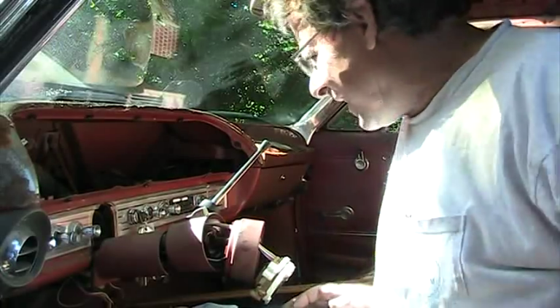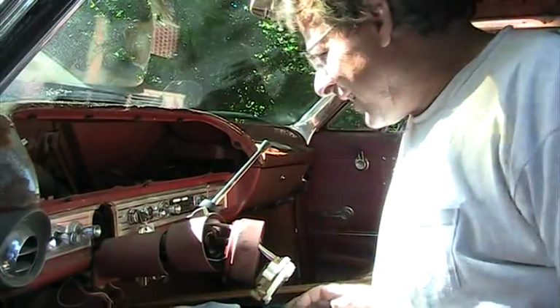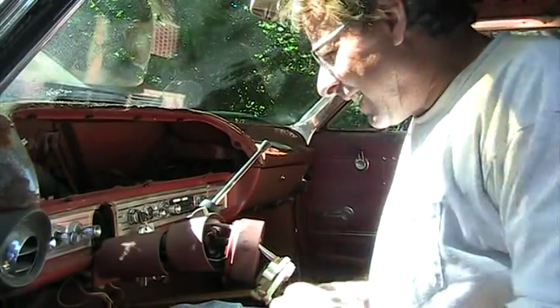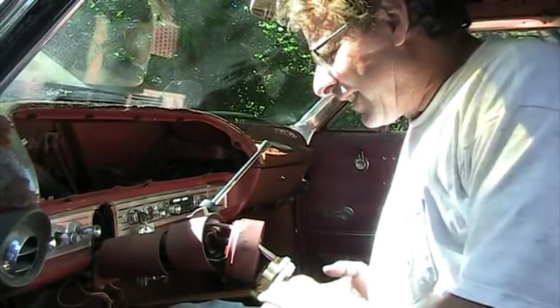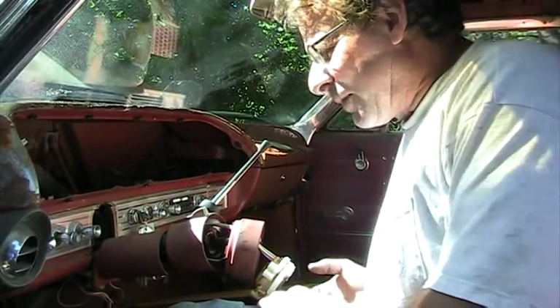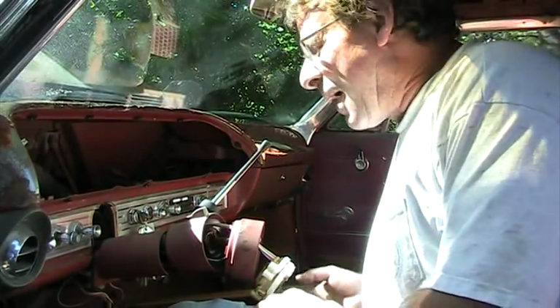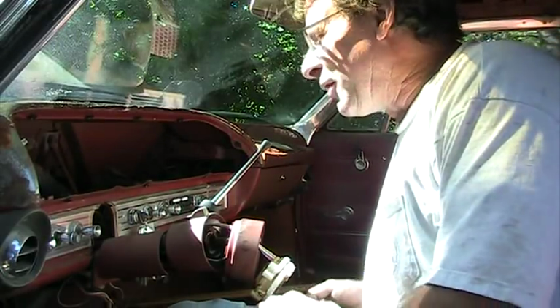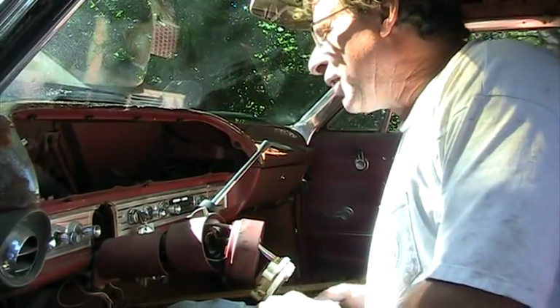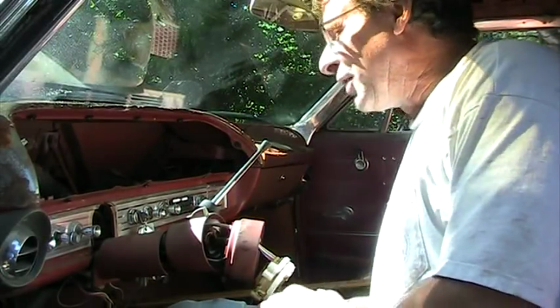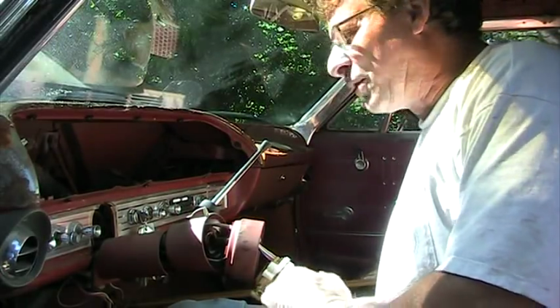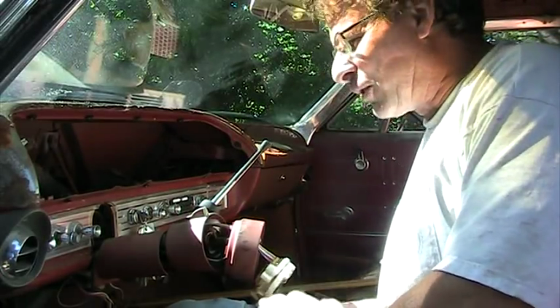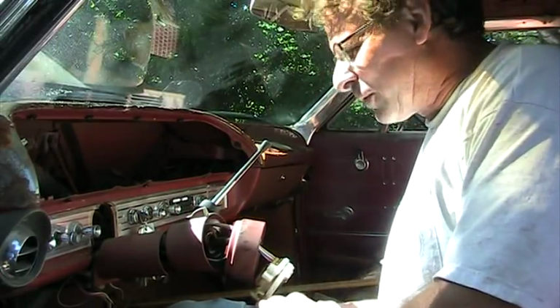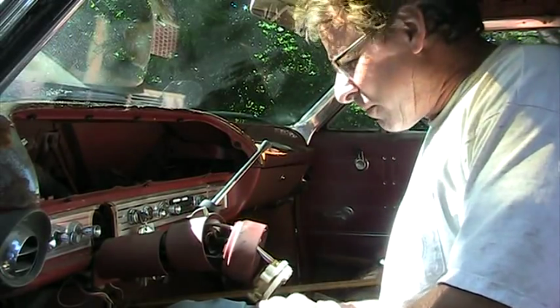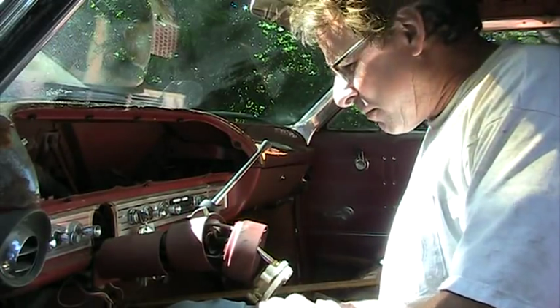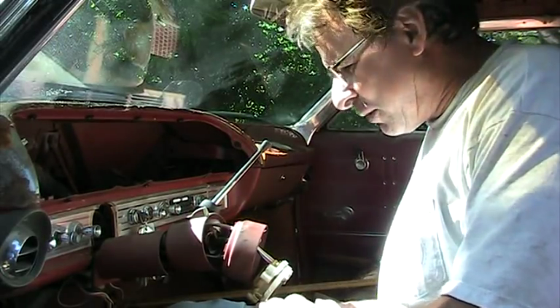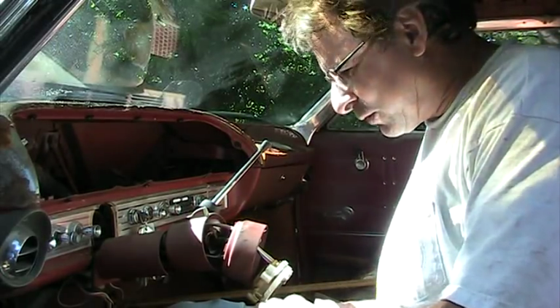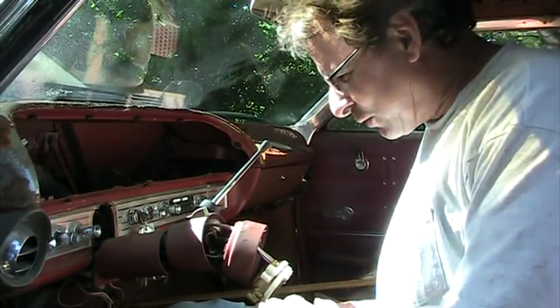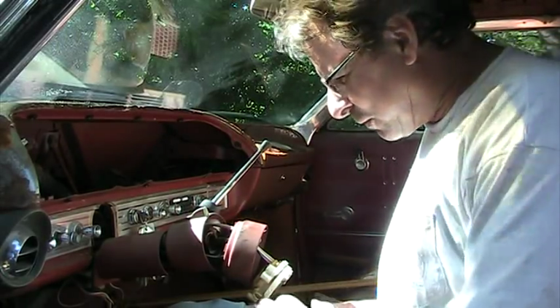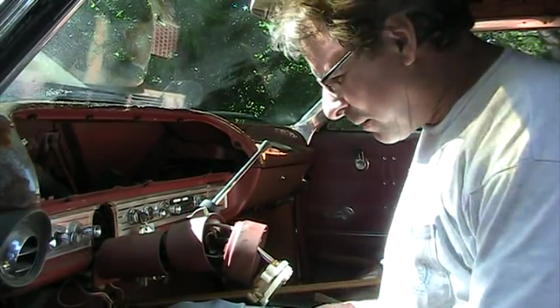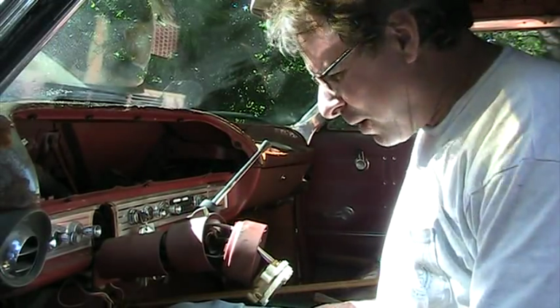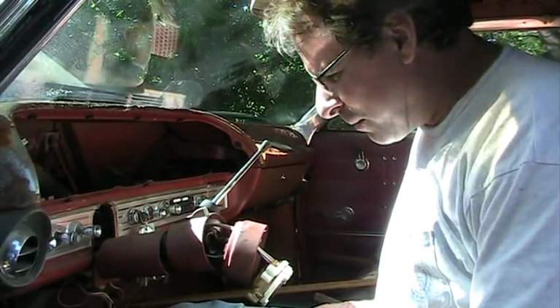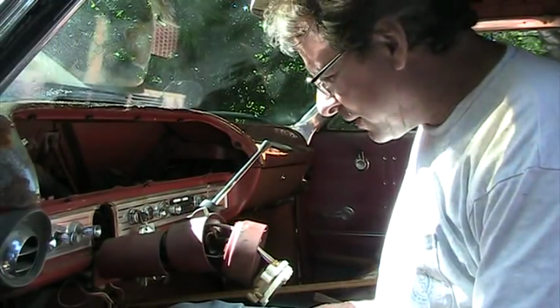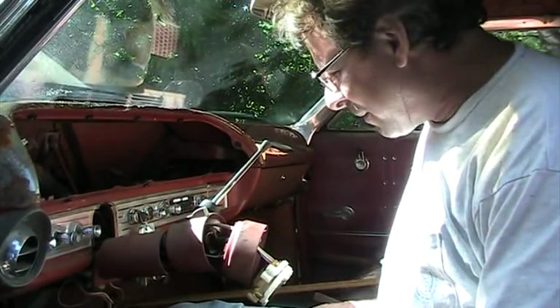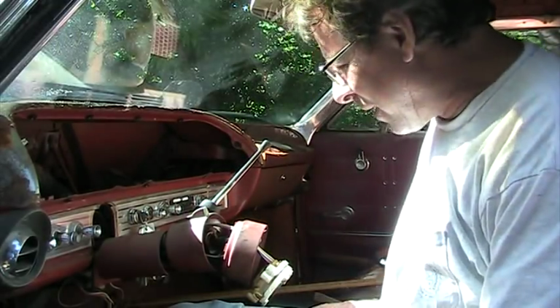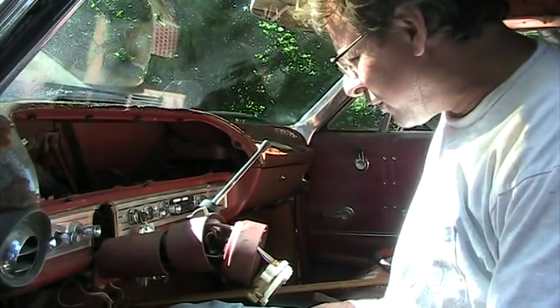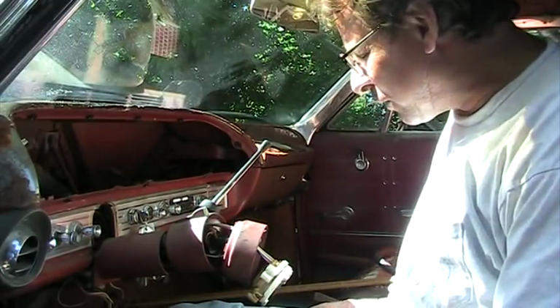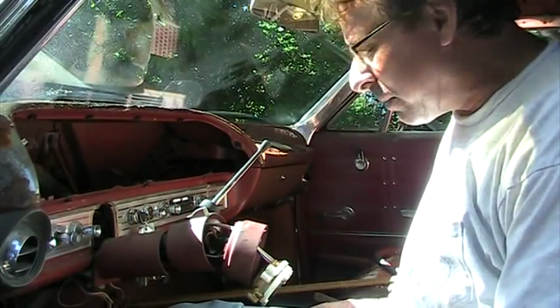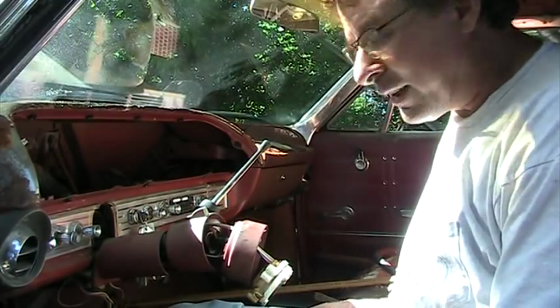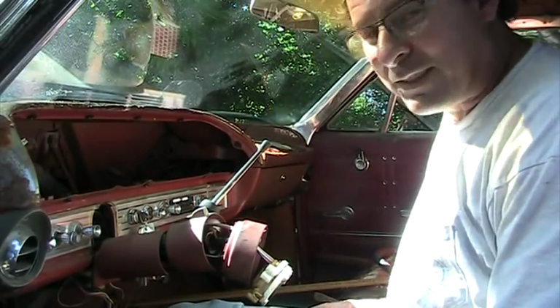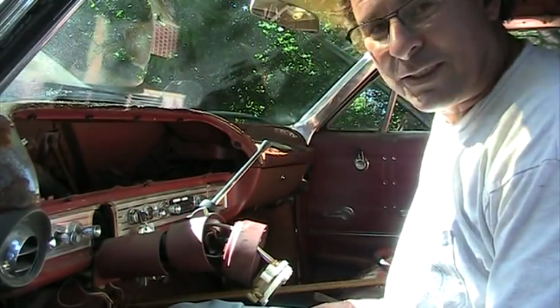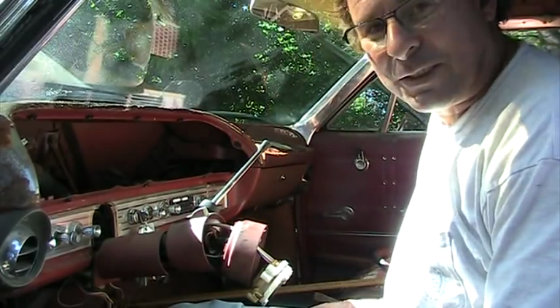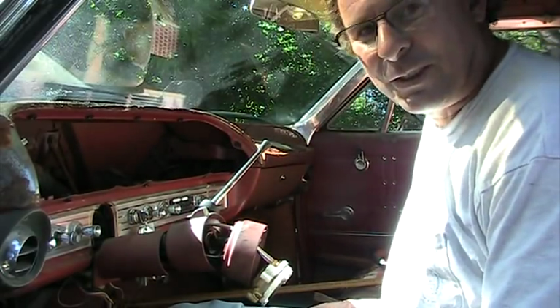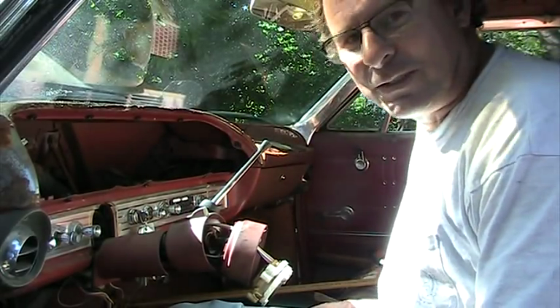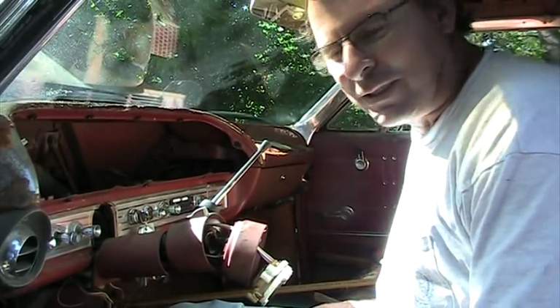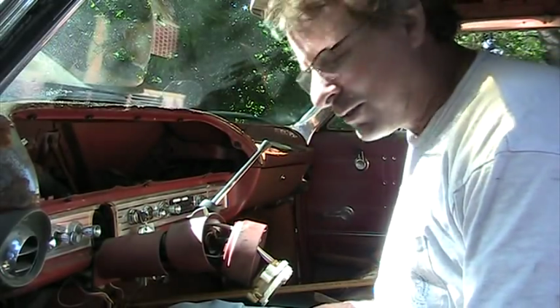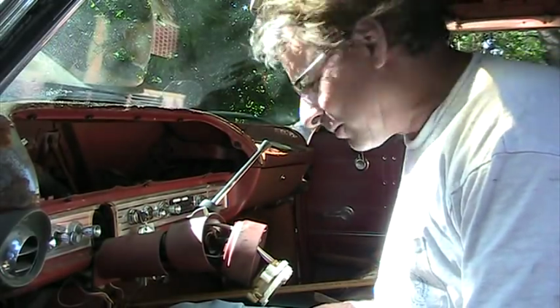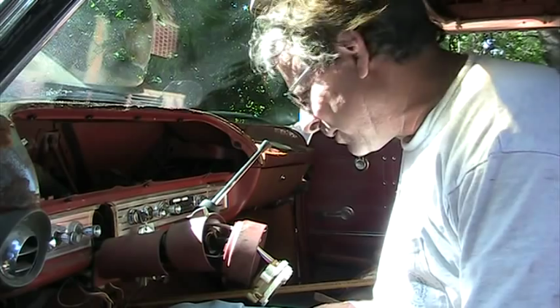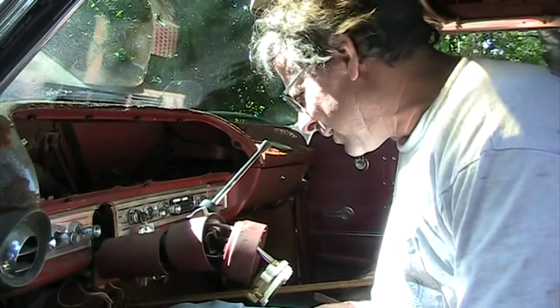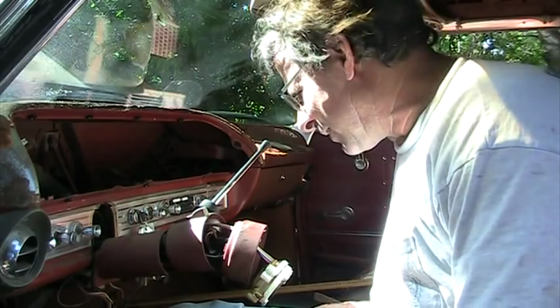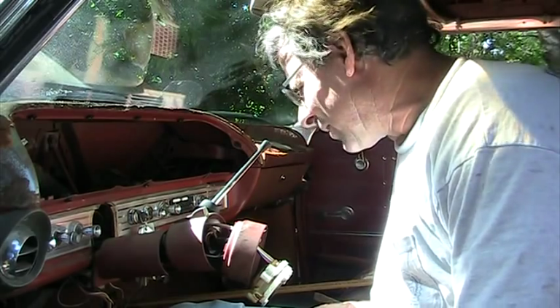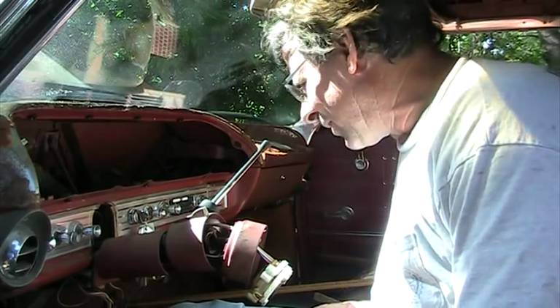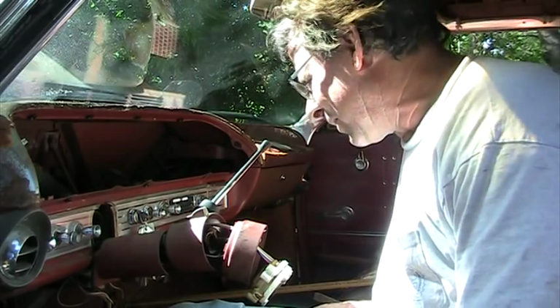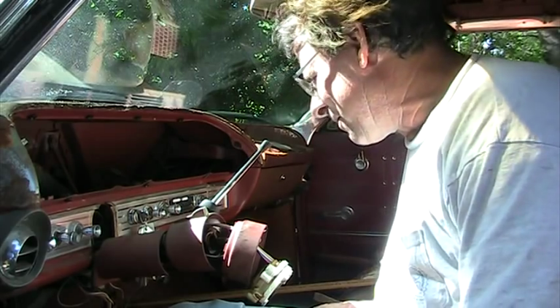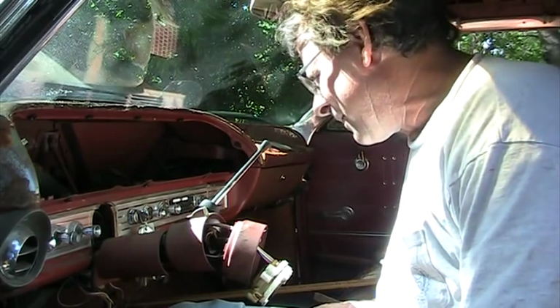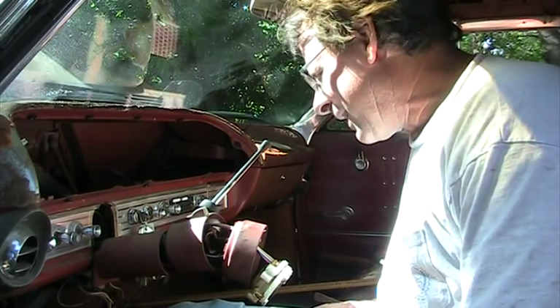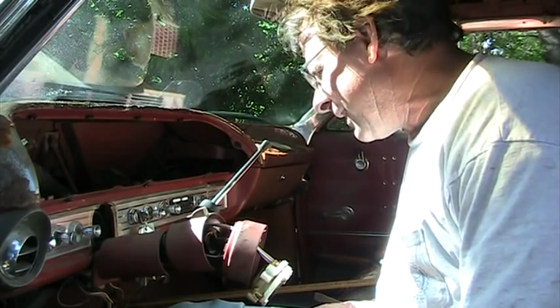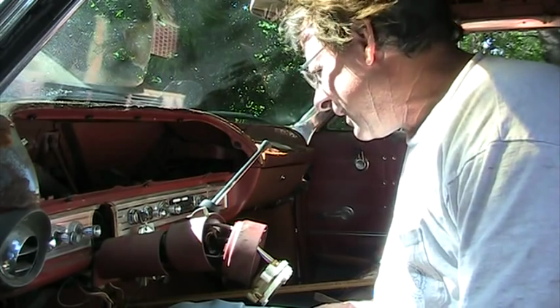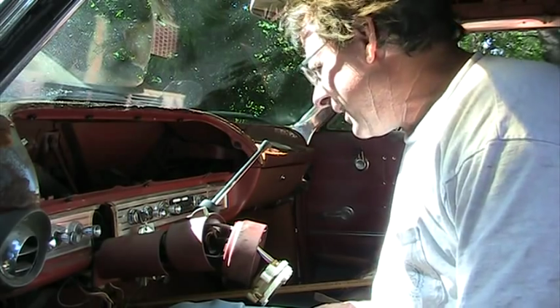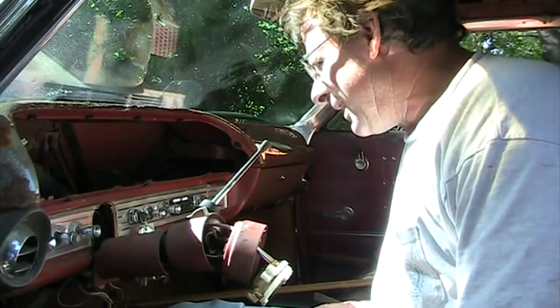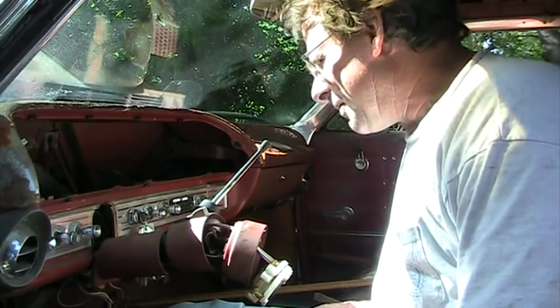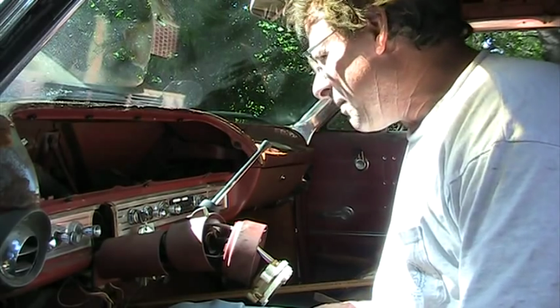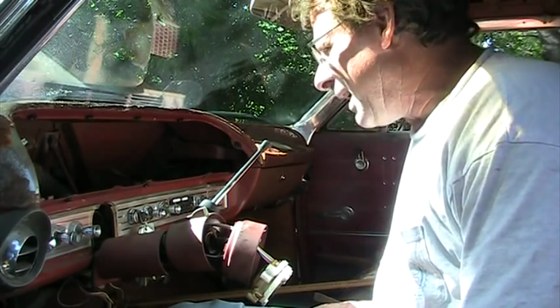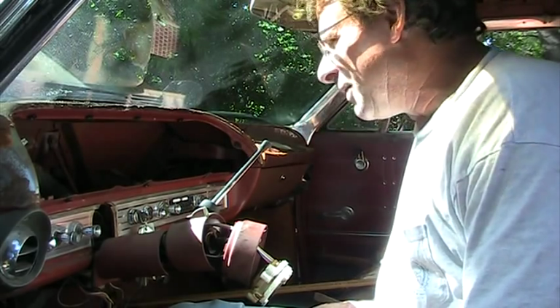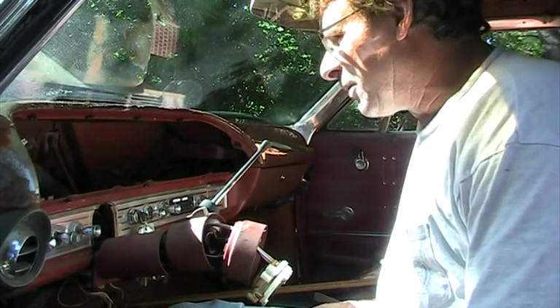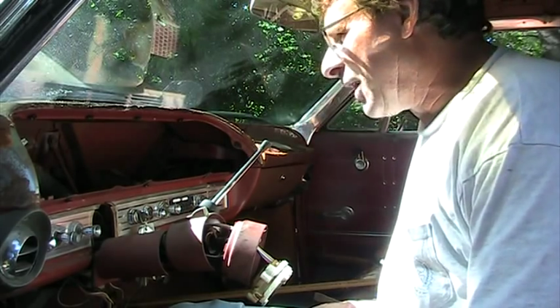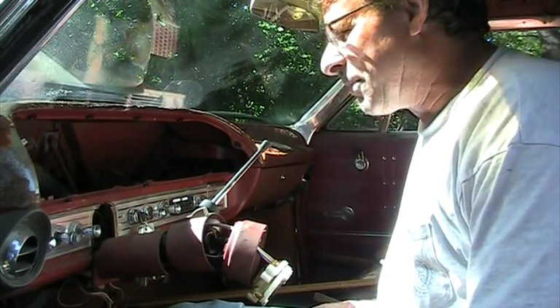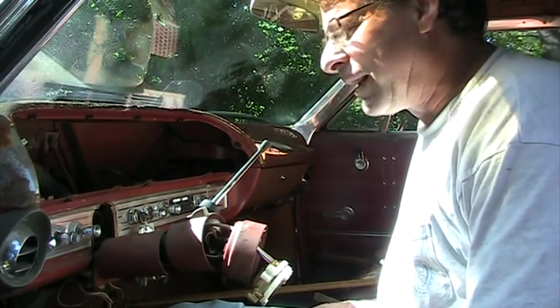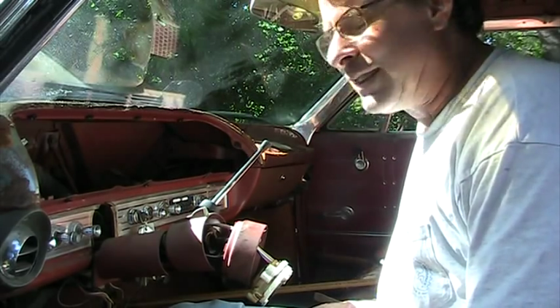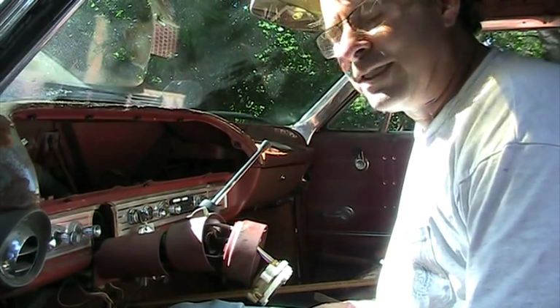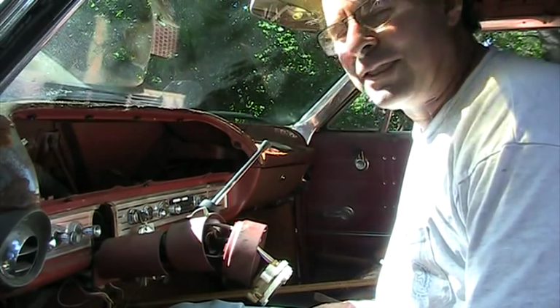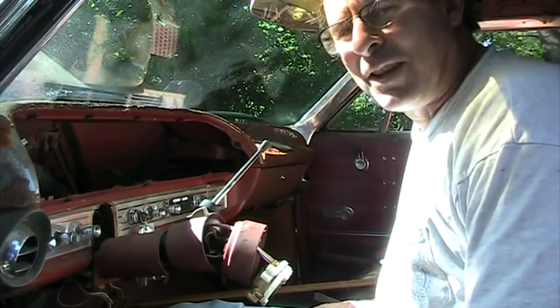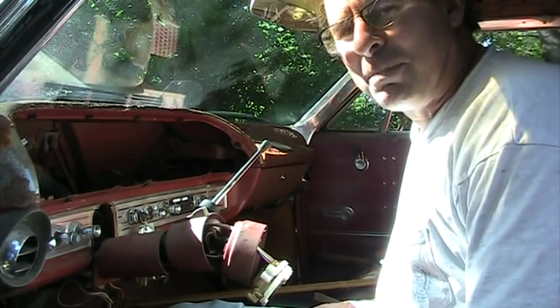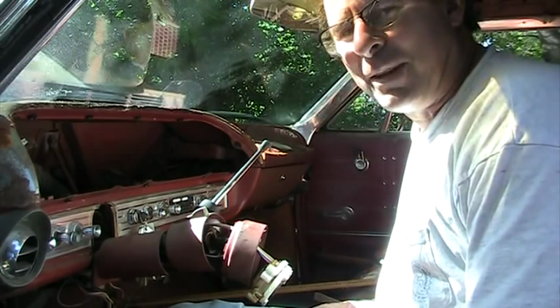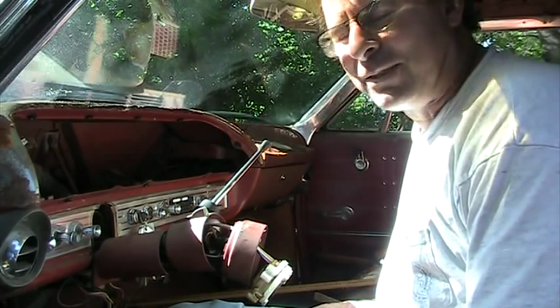I guess I'm having another one of those Mr. Swint moments. I'm having to replace the turn signal switch in this car and man, you want to talk about a jigsaw puzzle.